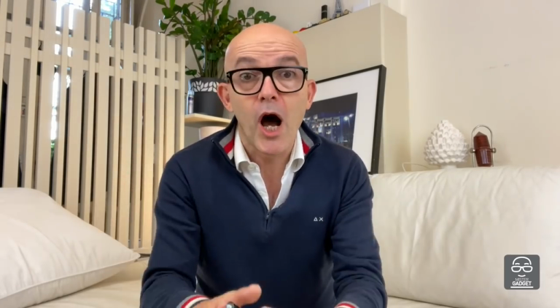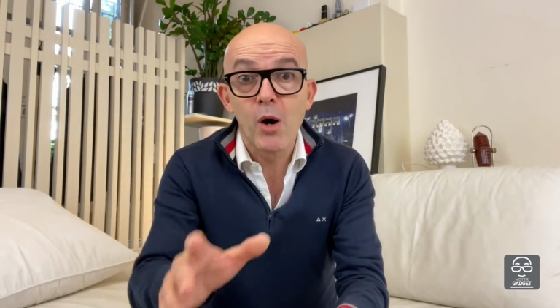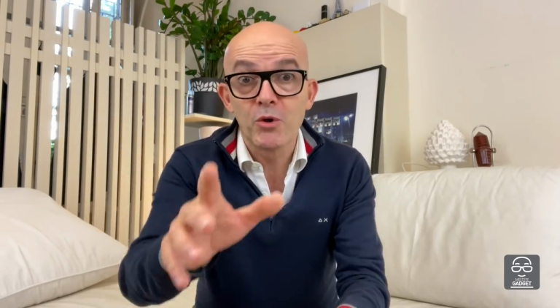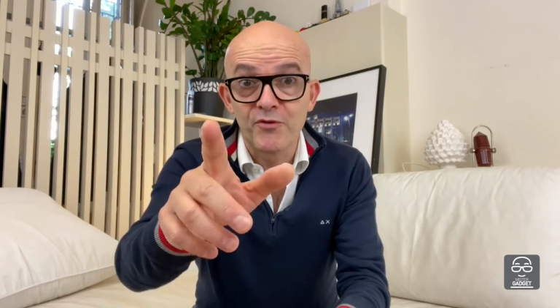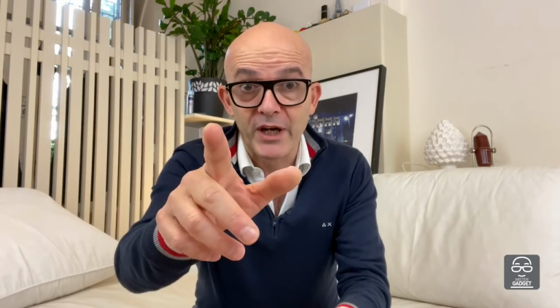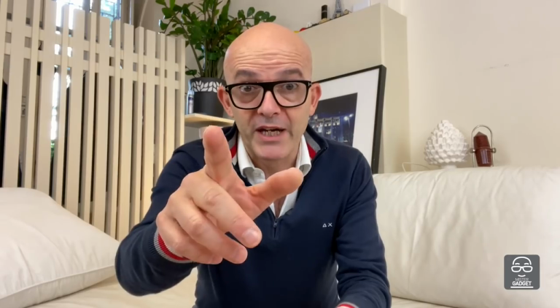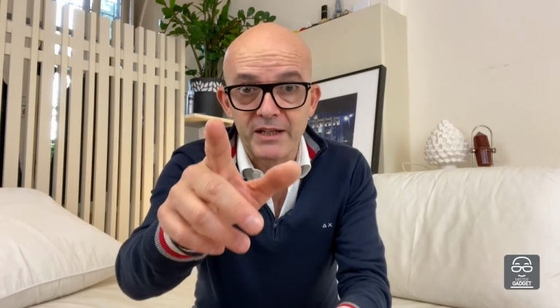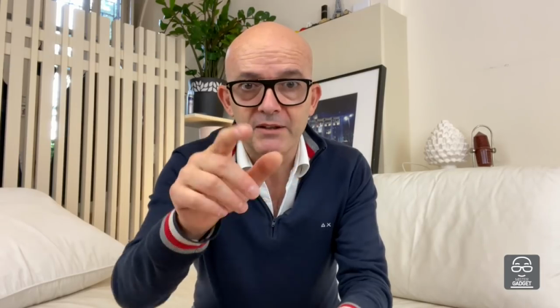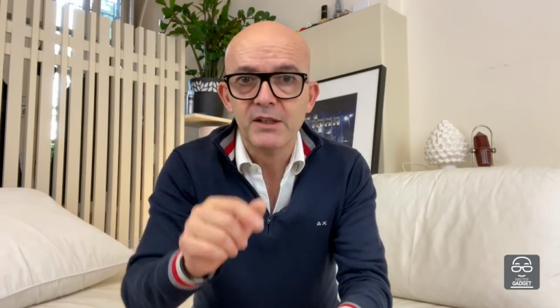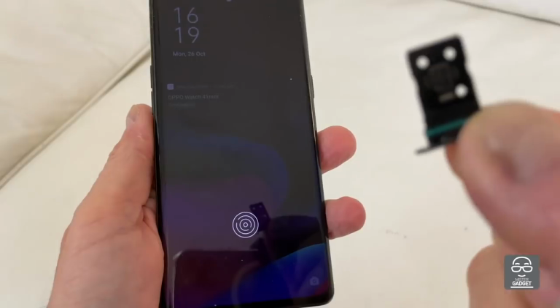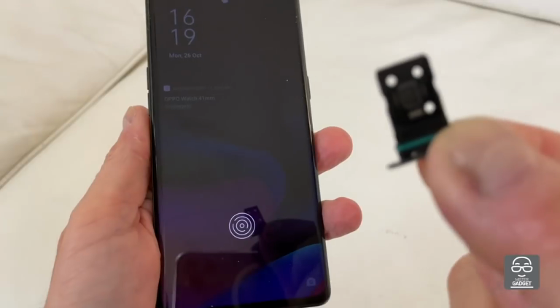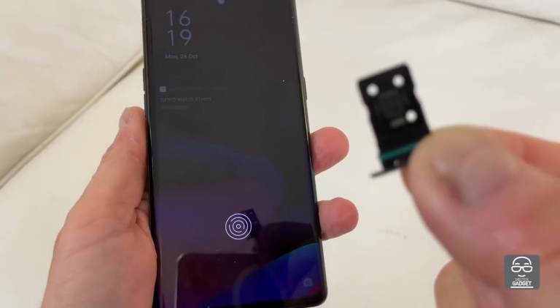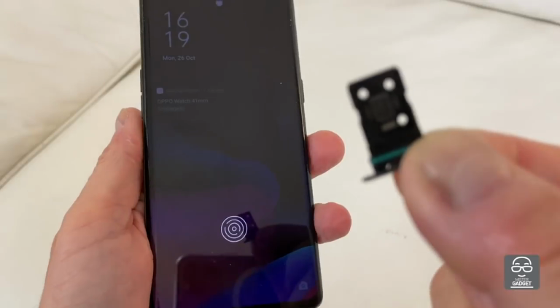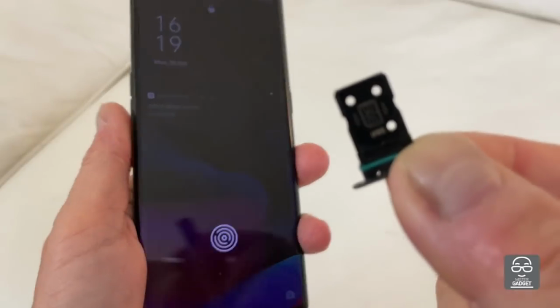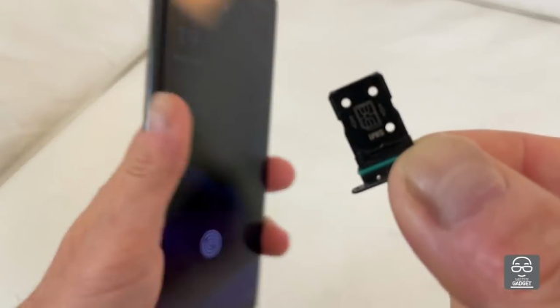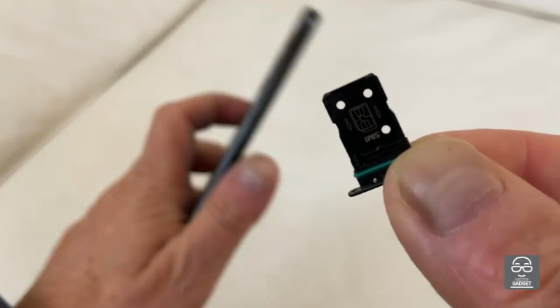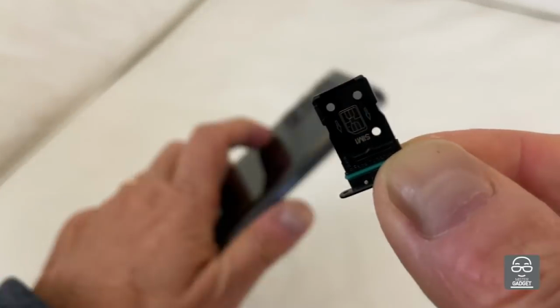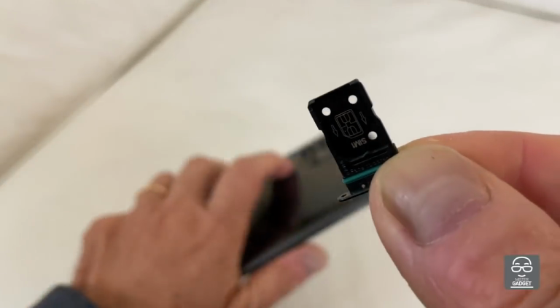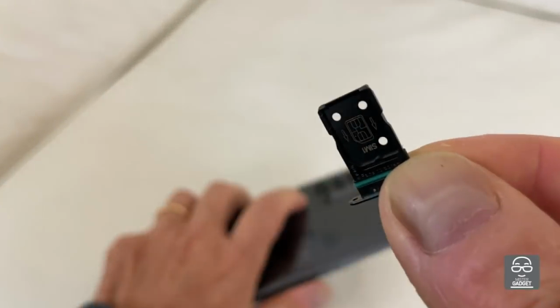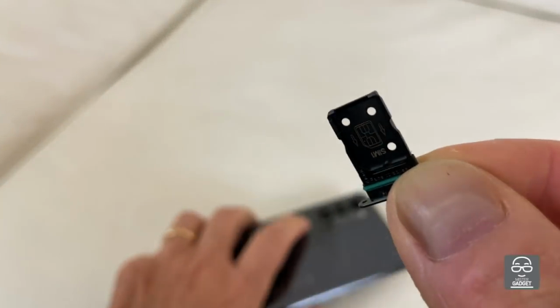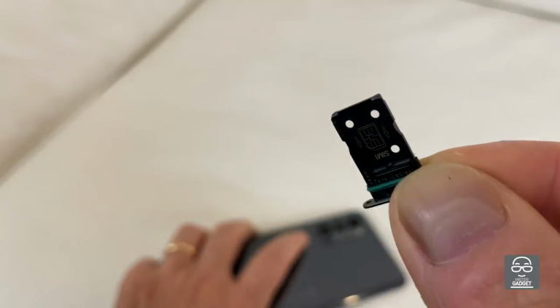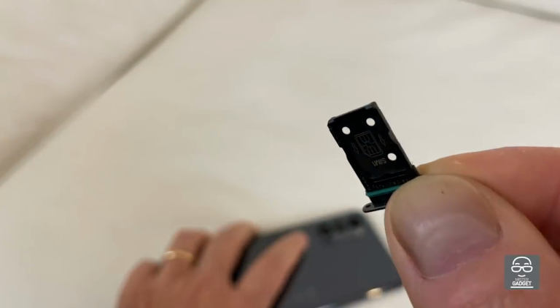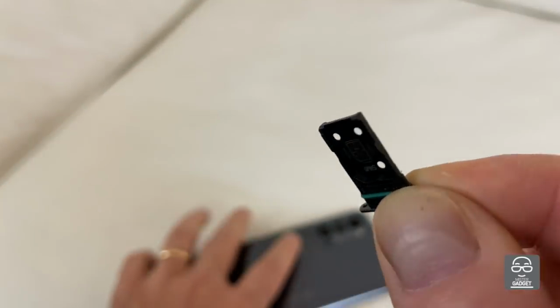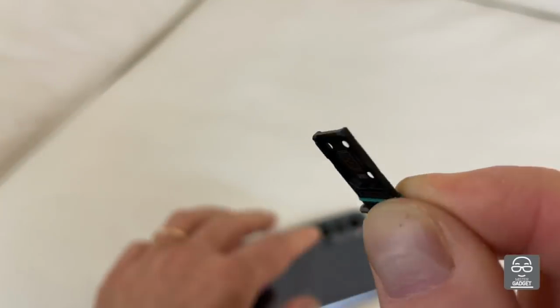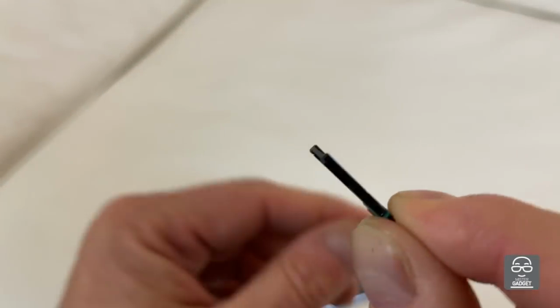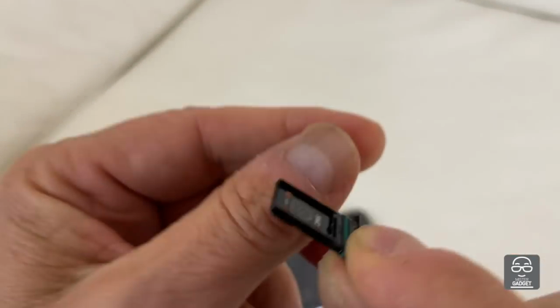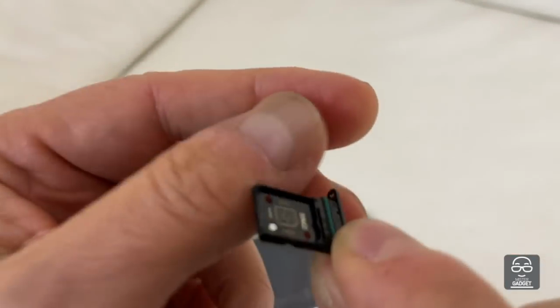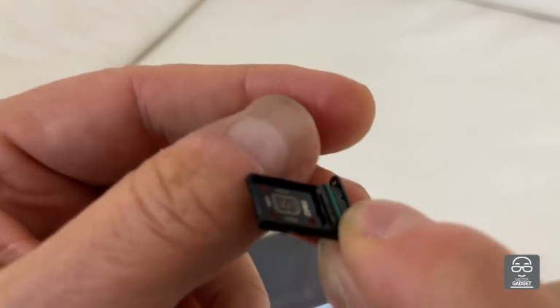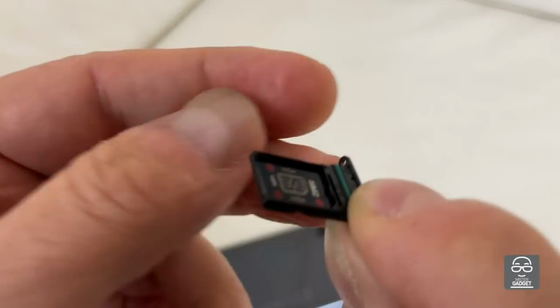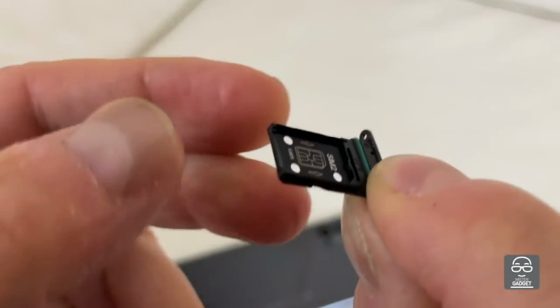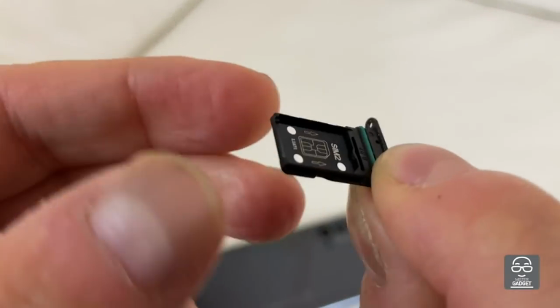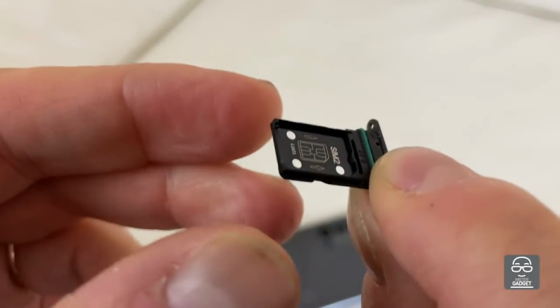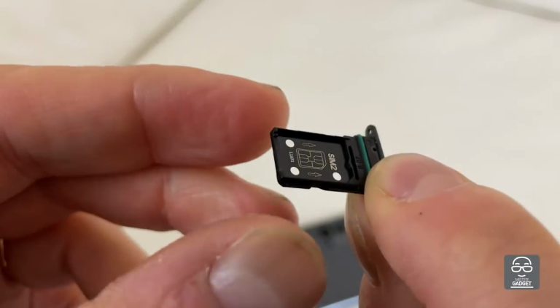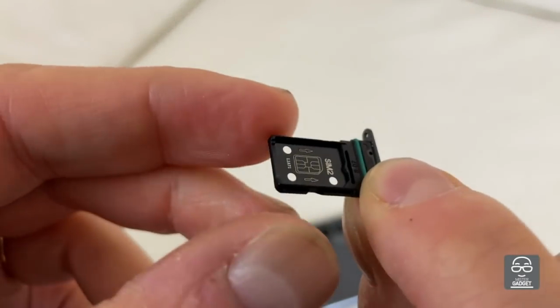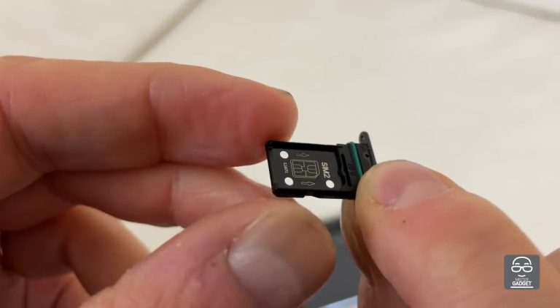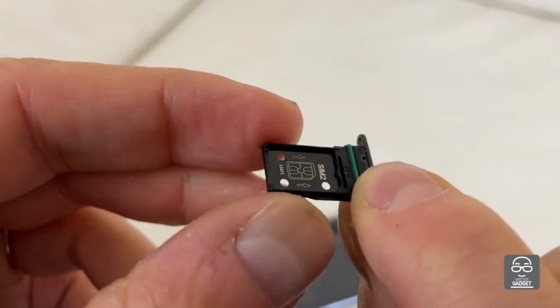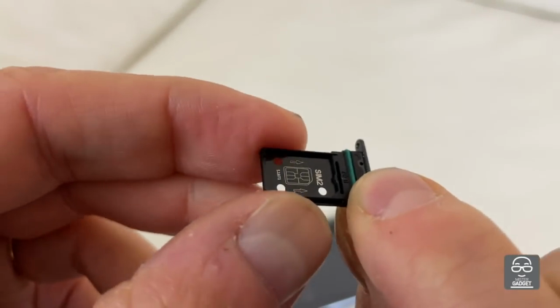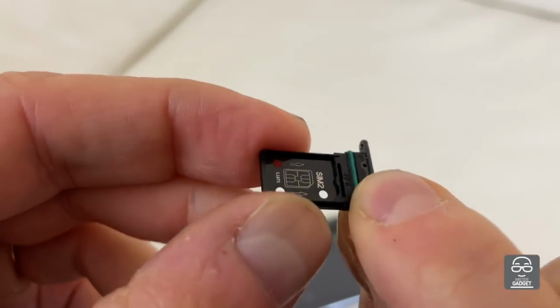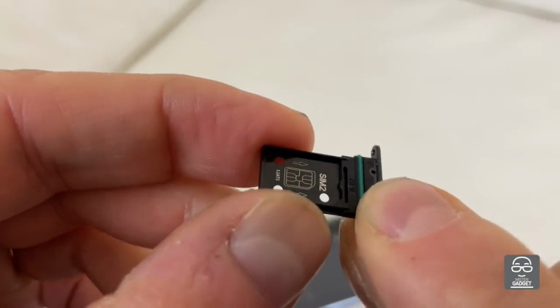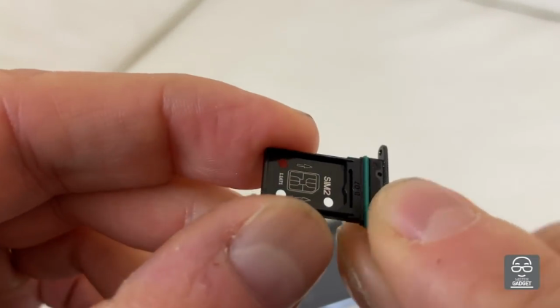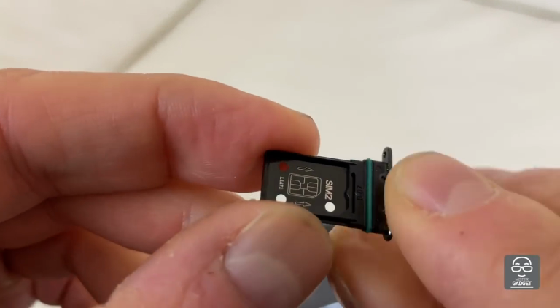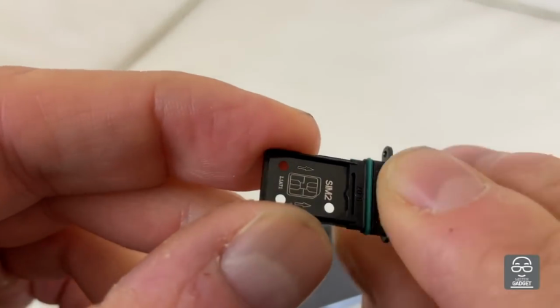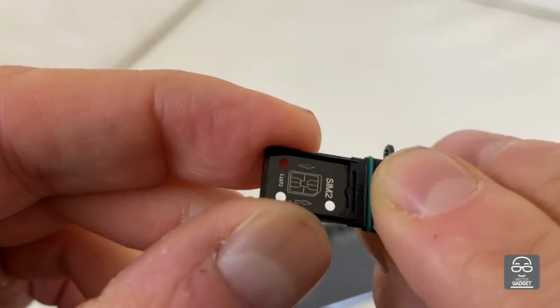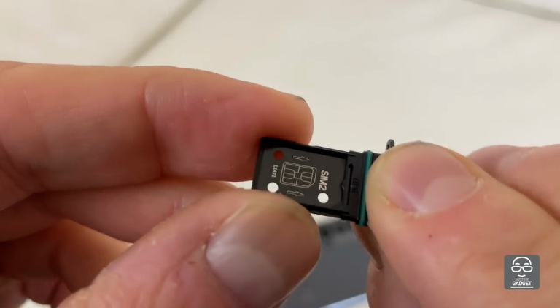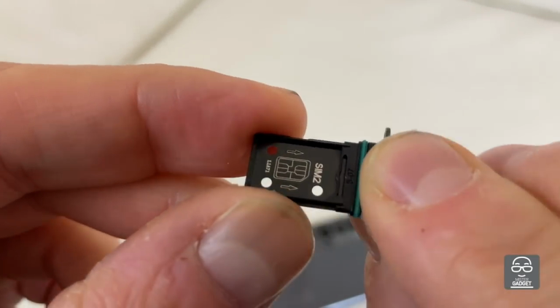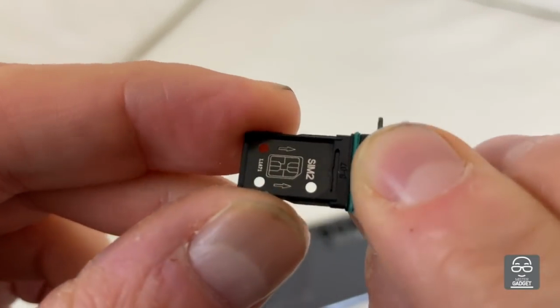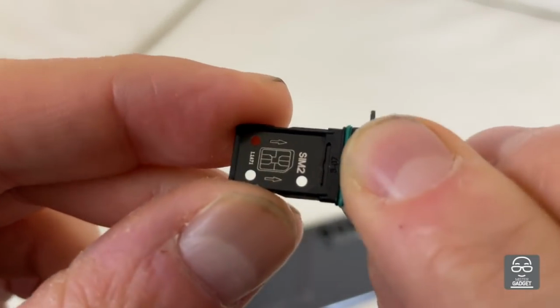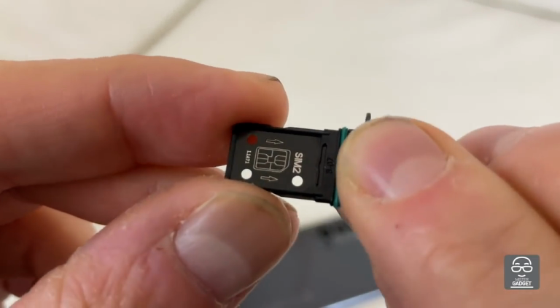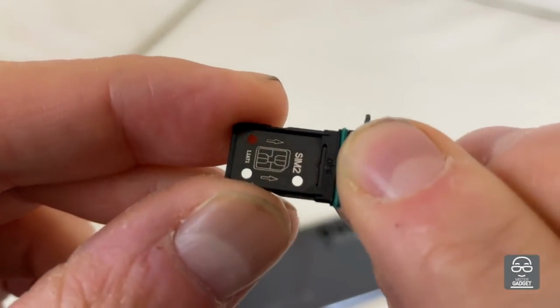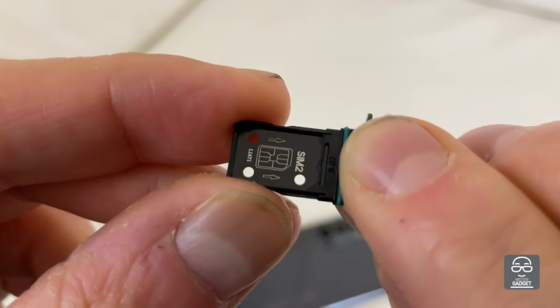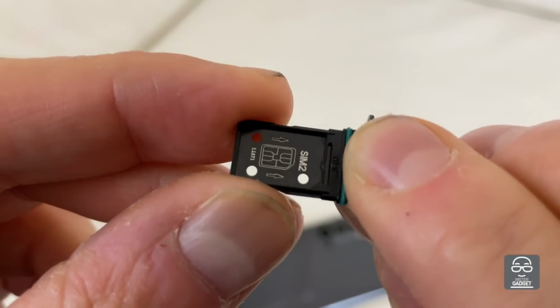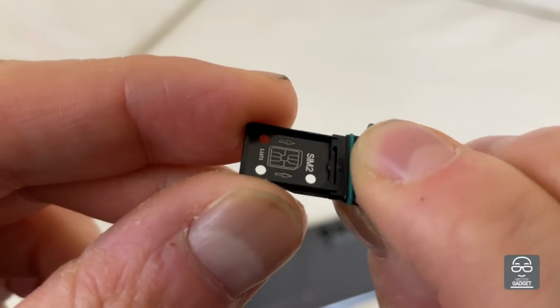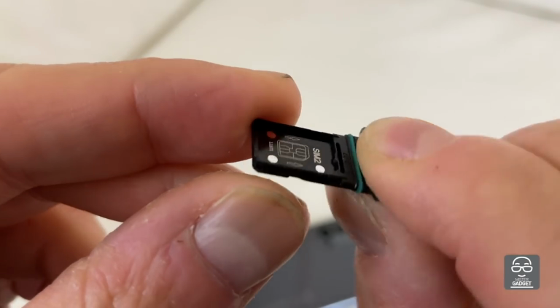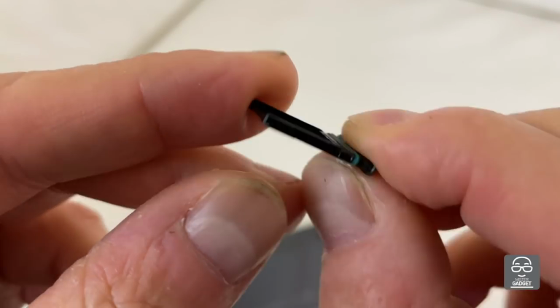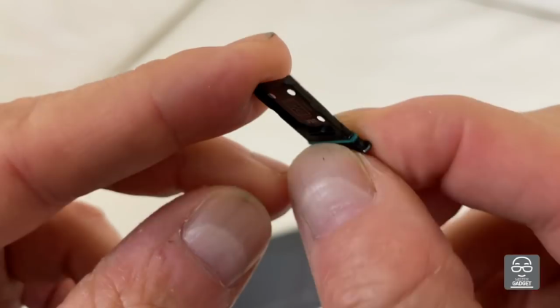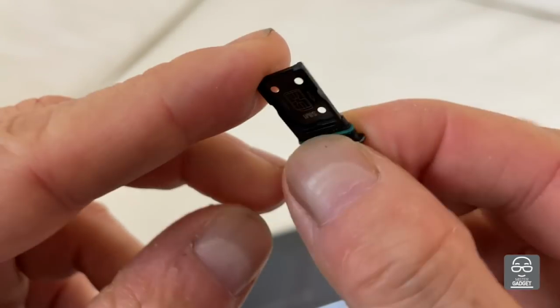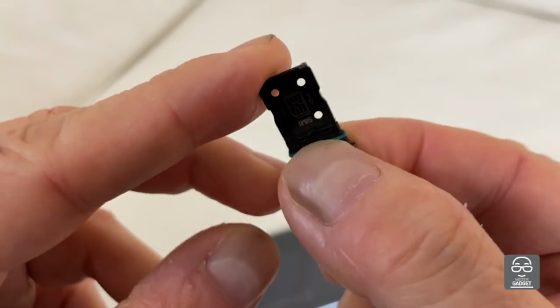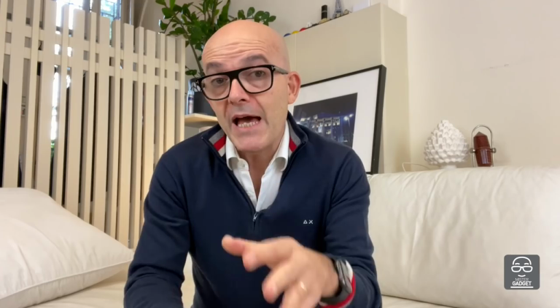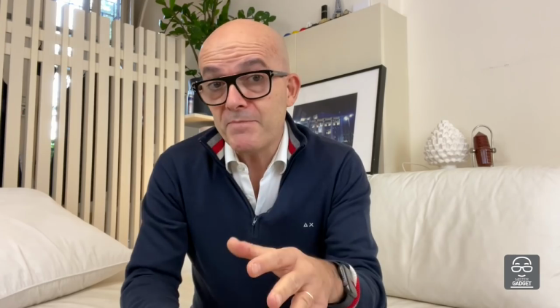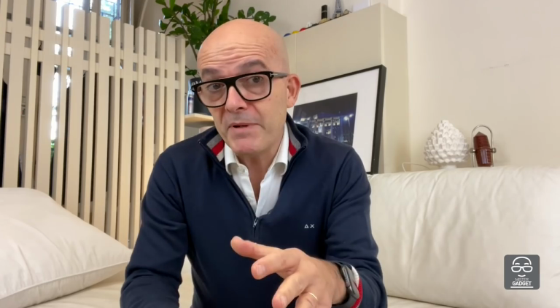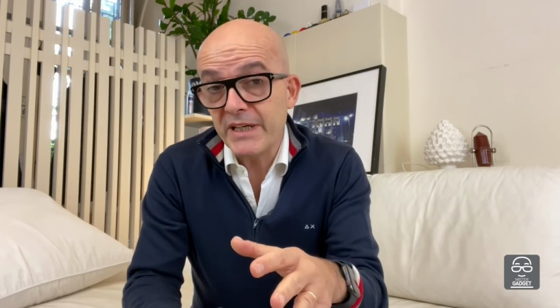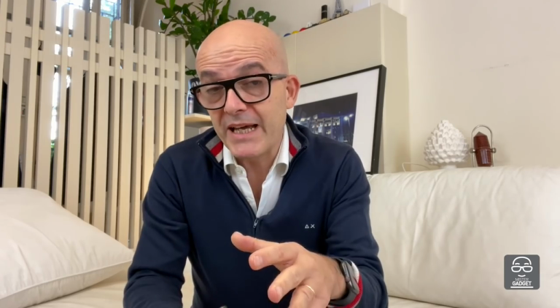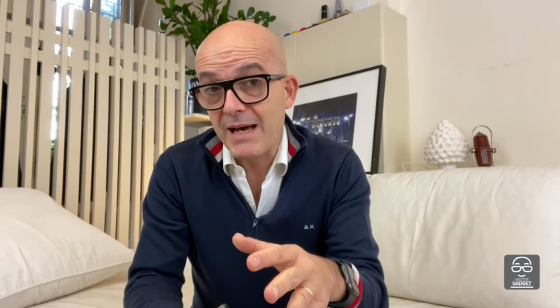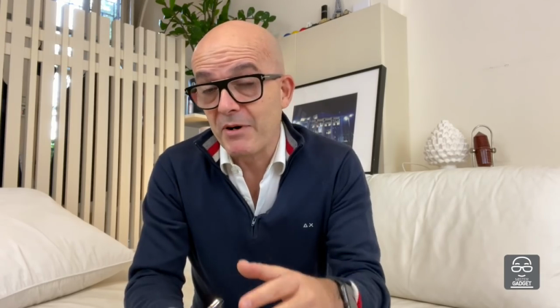Oh, I was forgetting! There is no memory expansion — there is no card slot available.